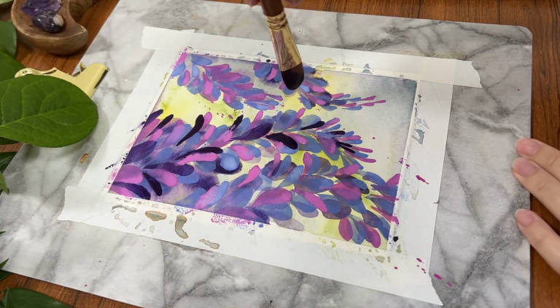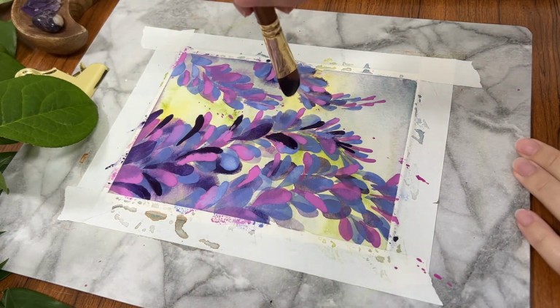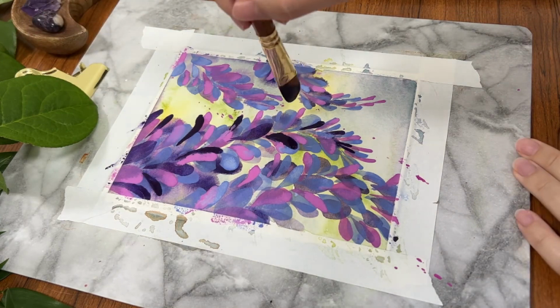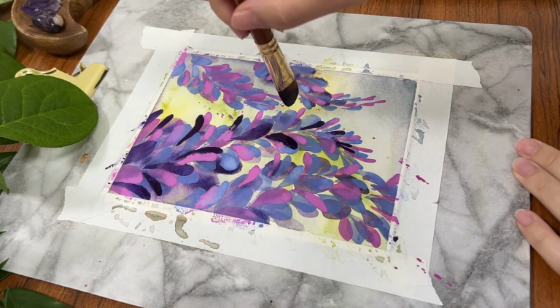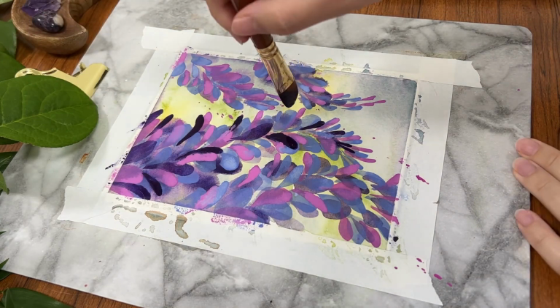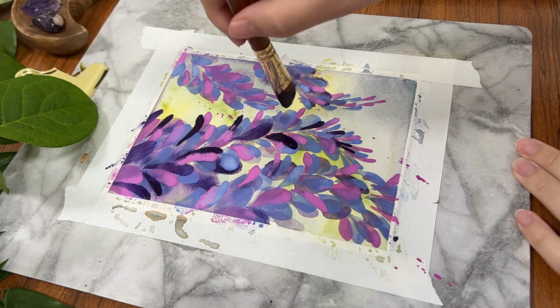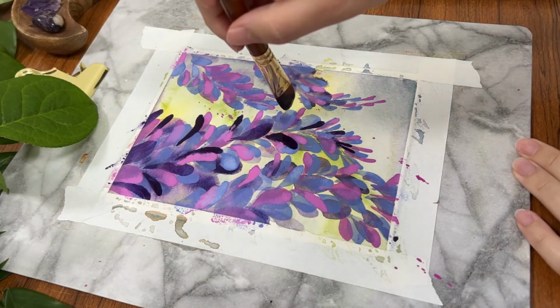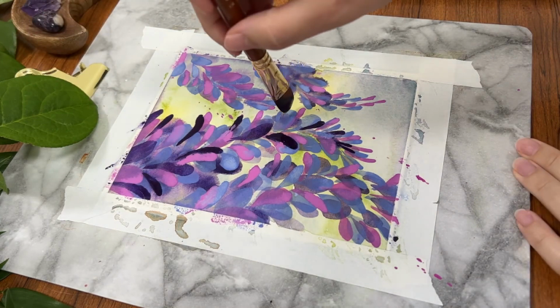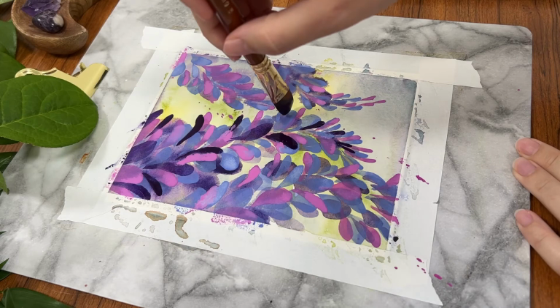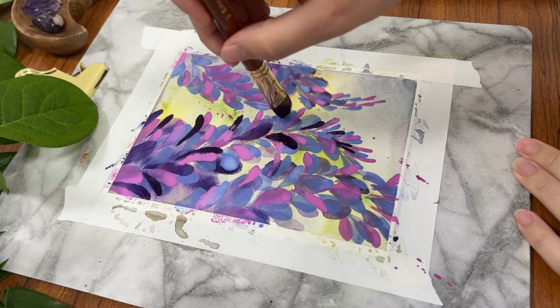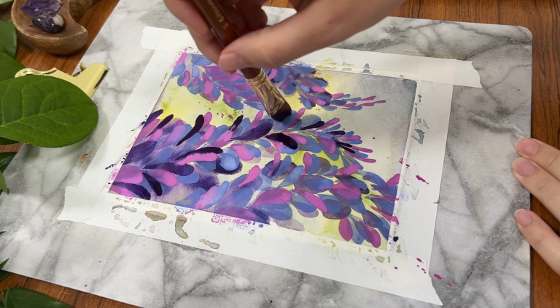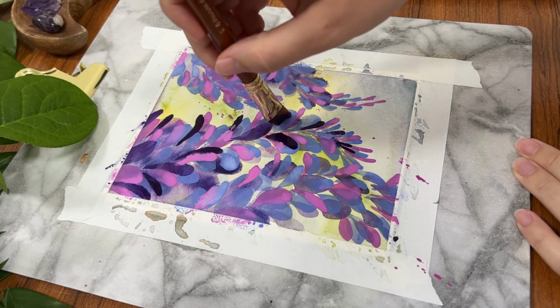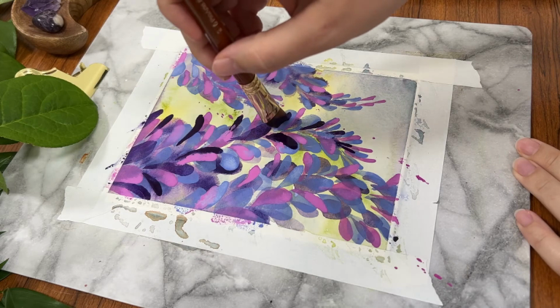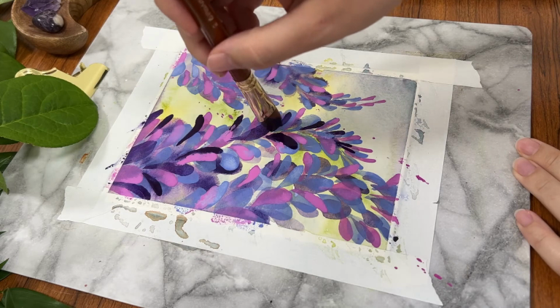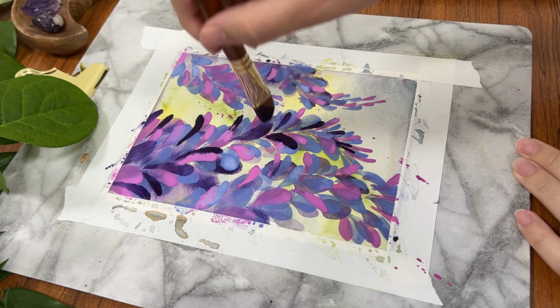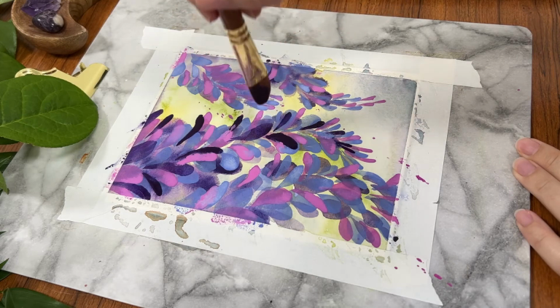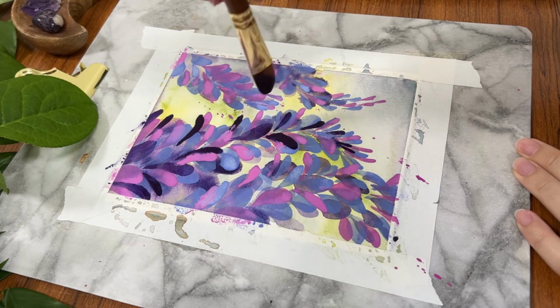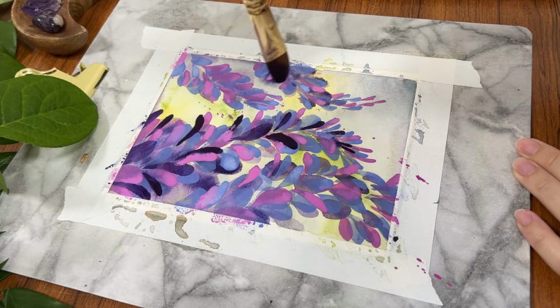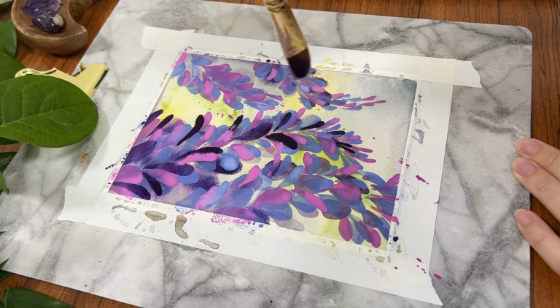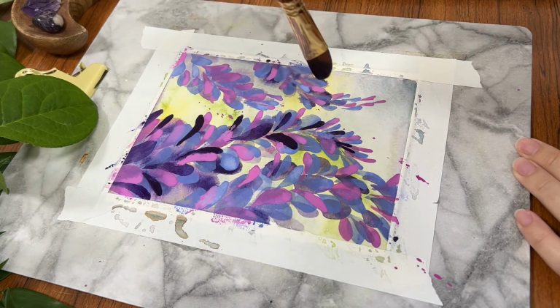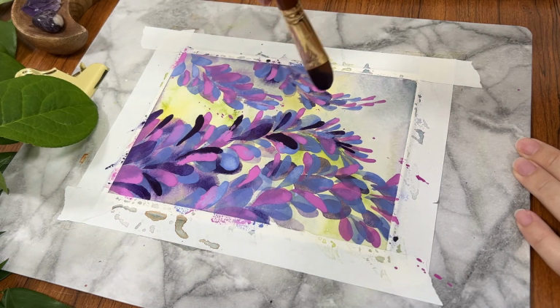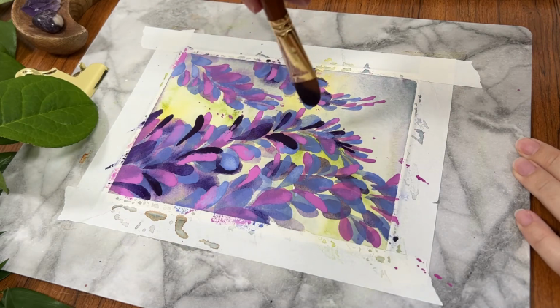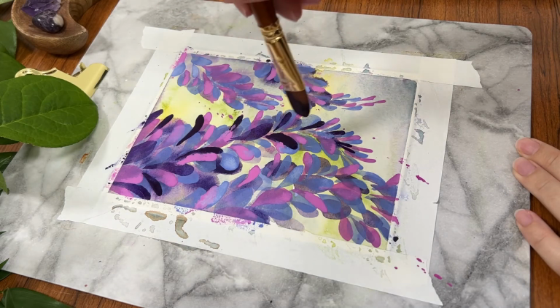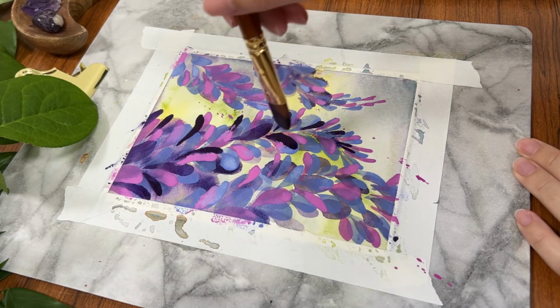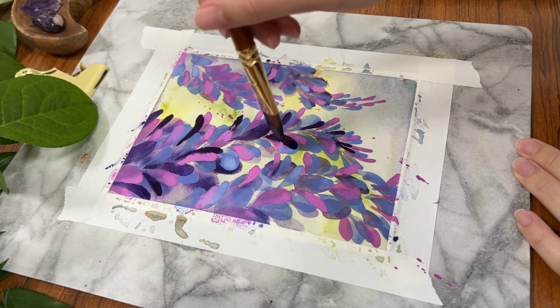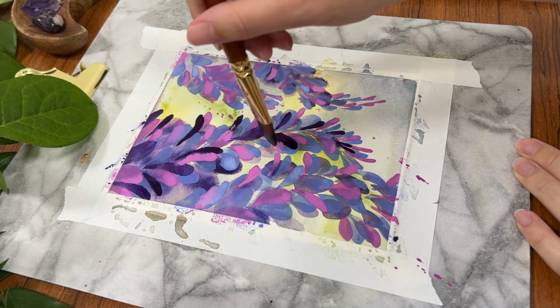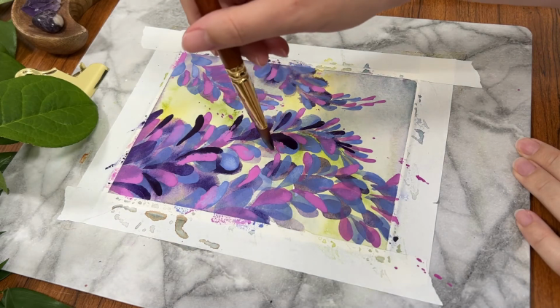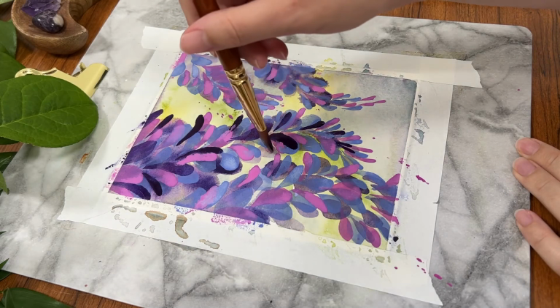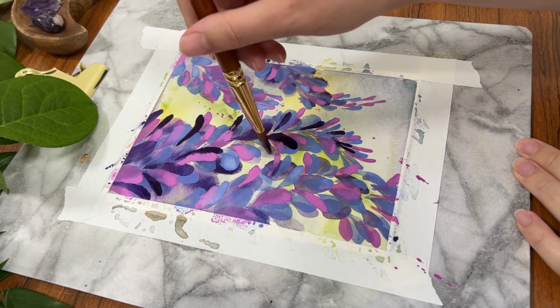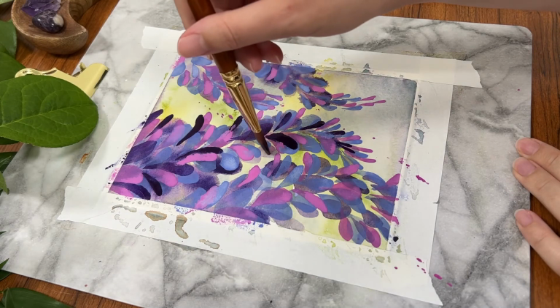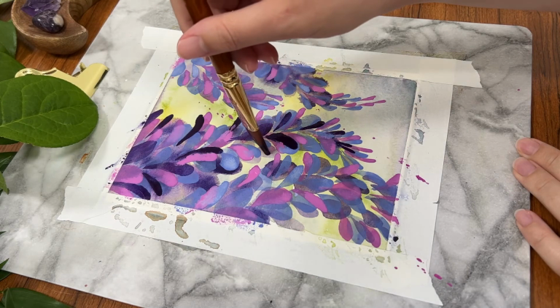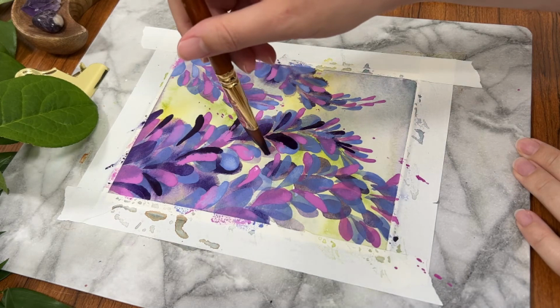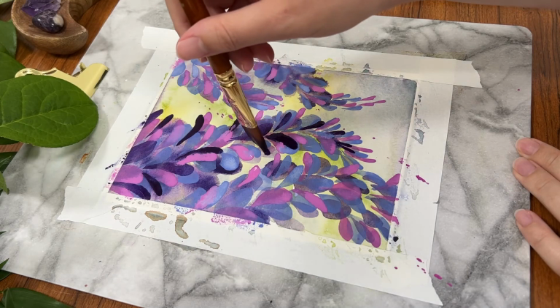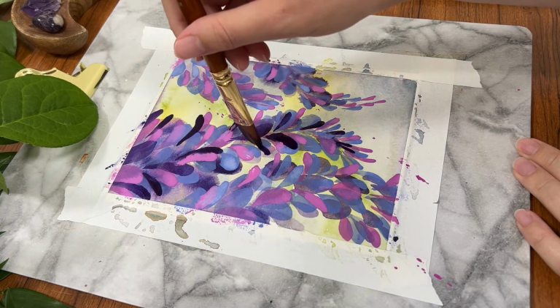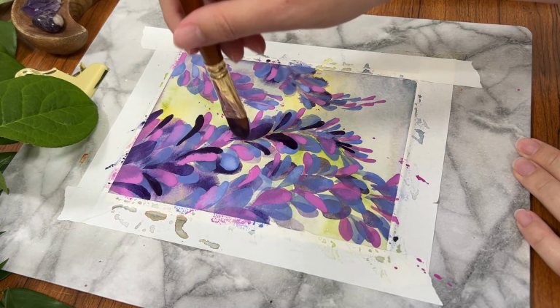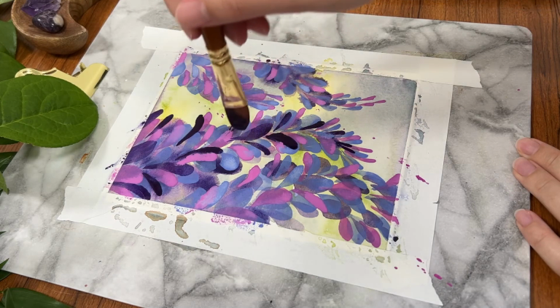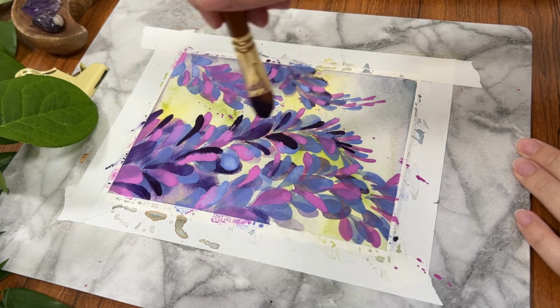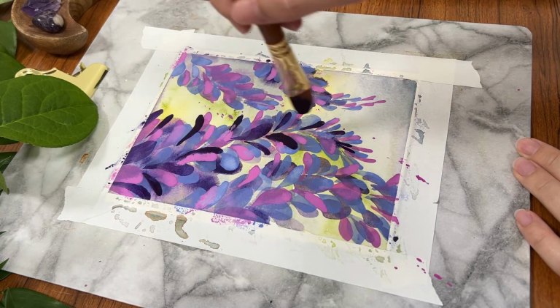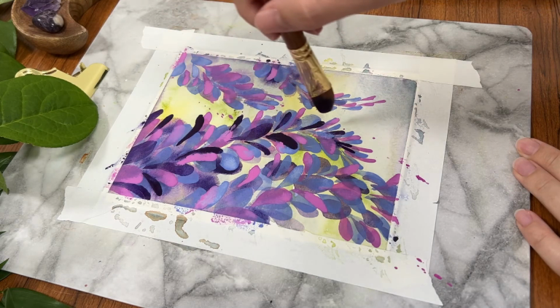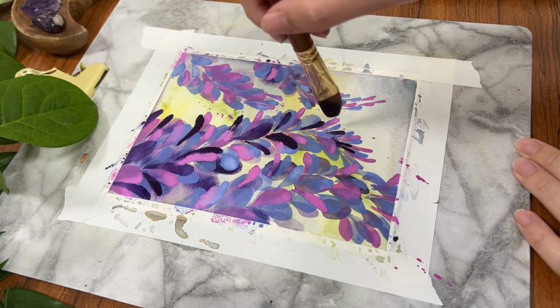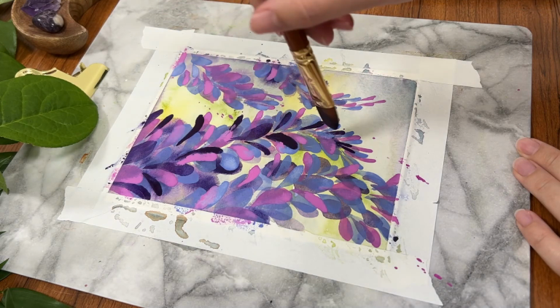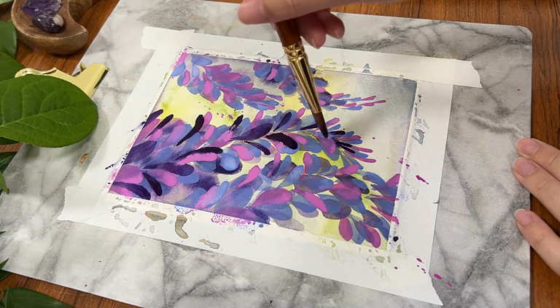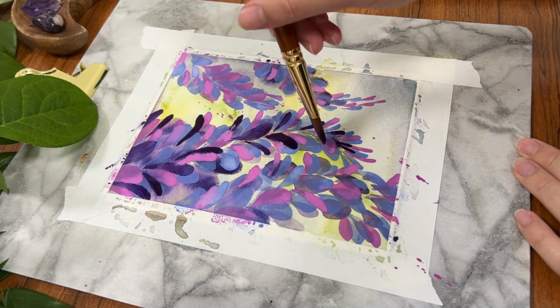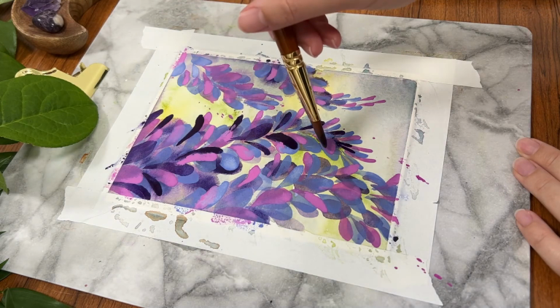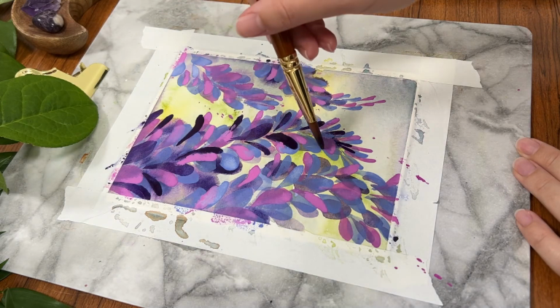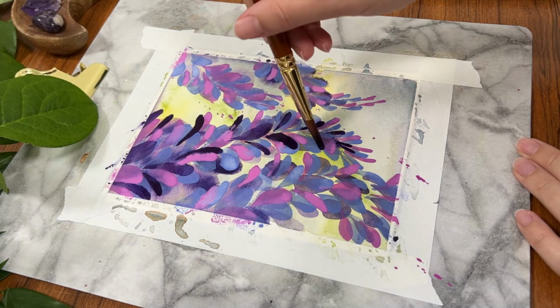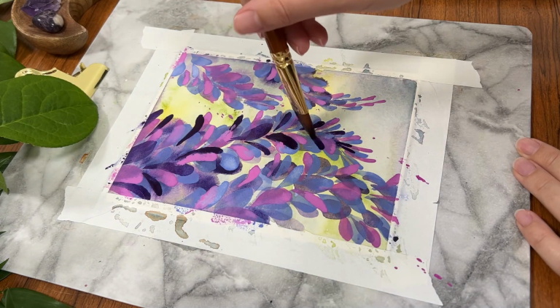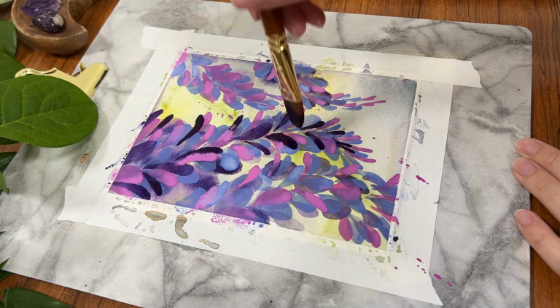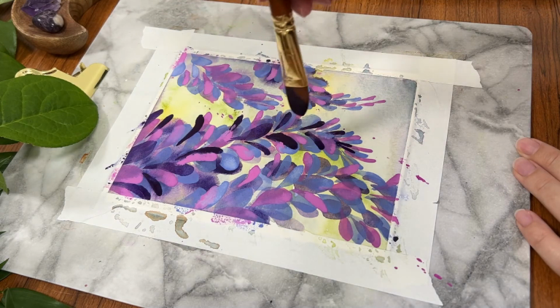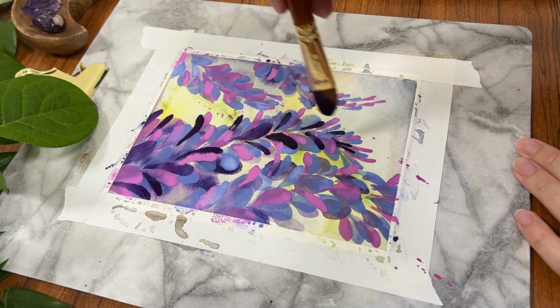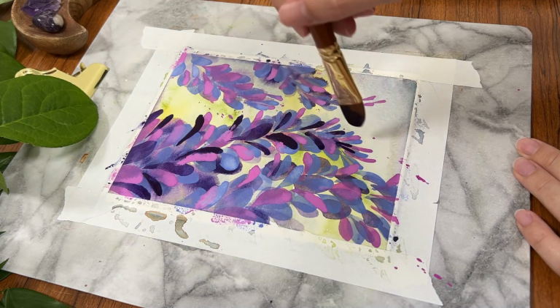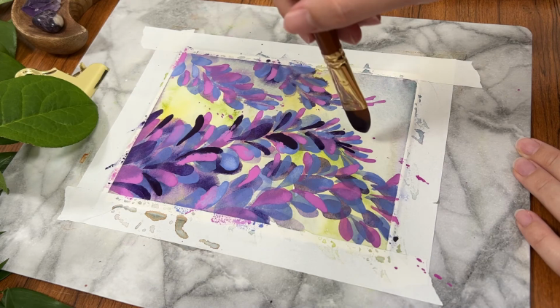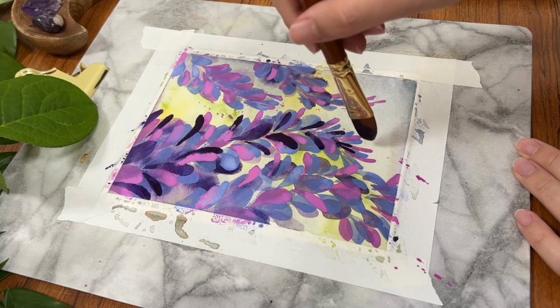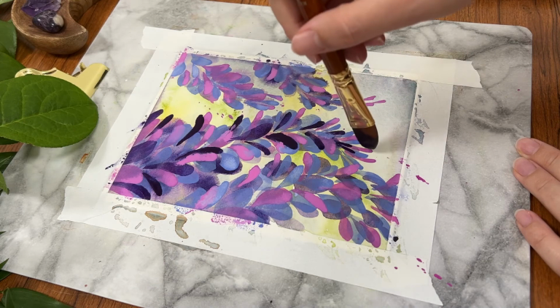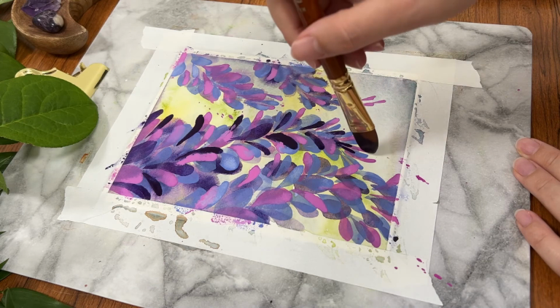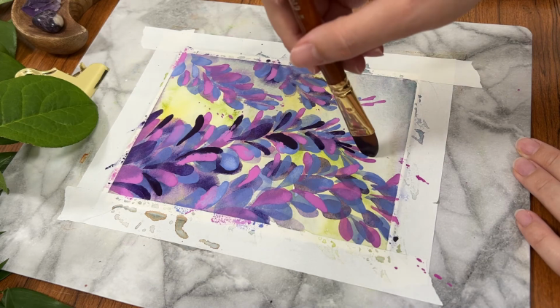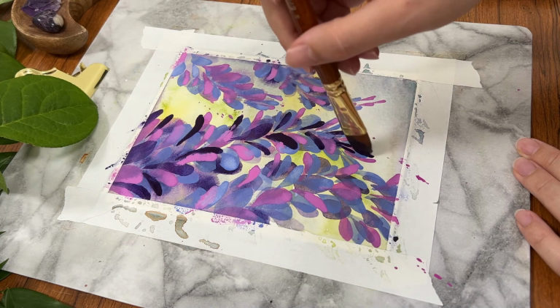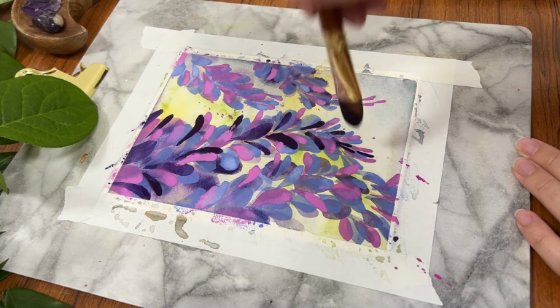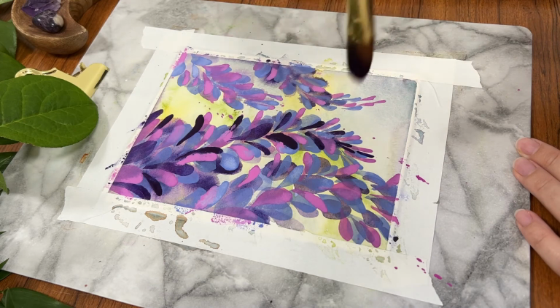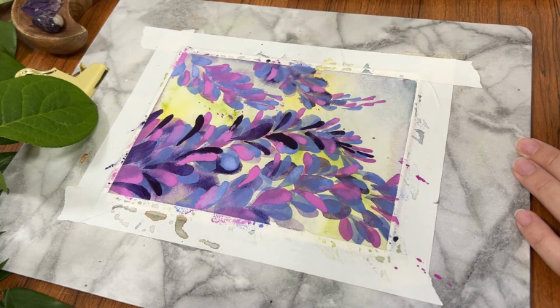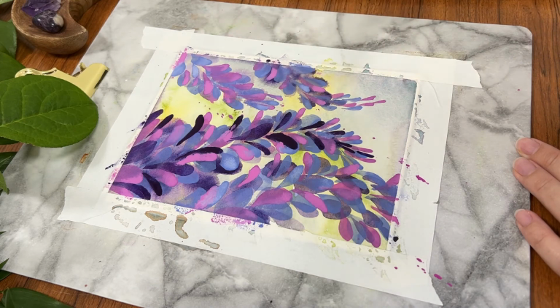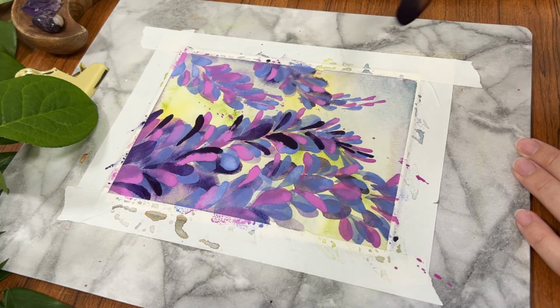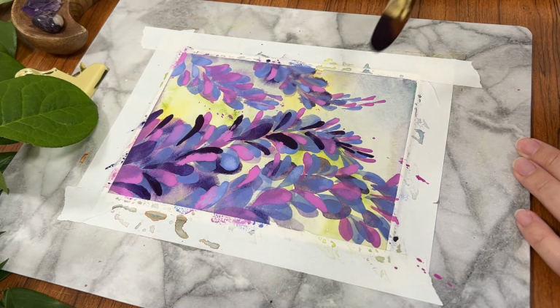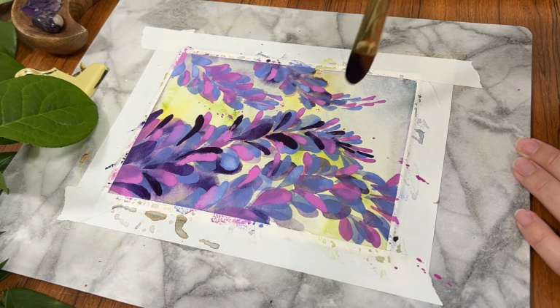That was a roundabout way of saying yes, I will order this again — but in a different shape. I'm thinking a flat brush would be my go-to.